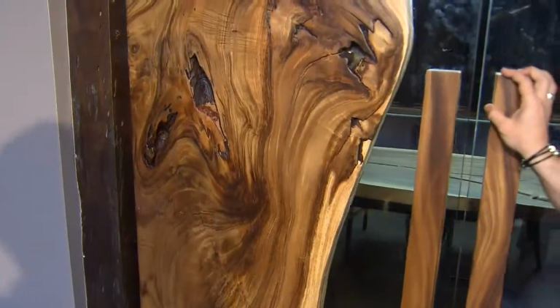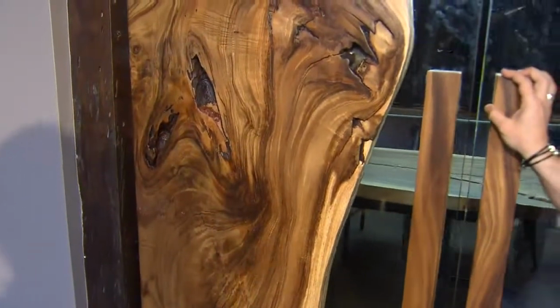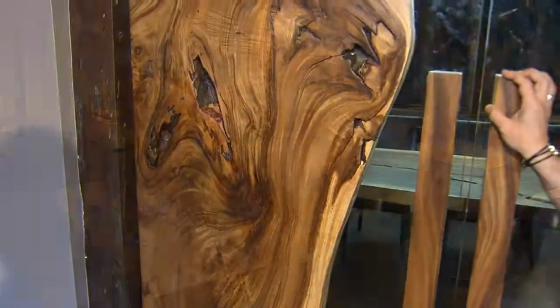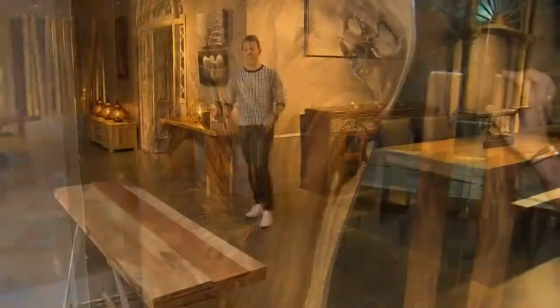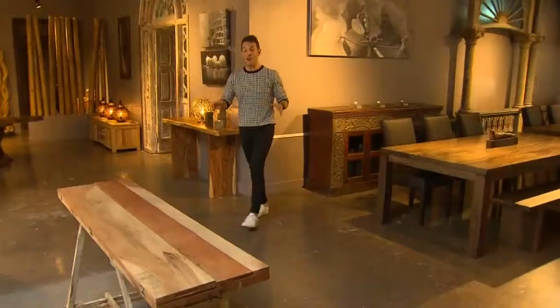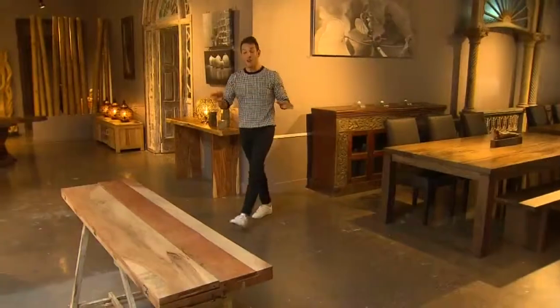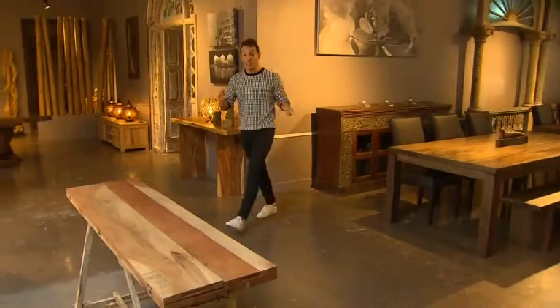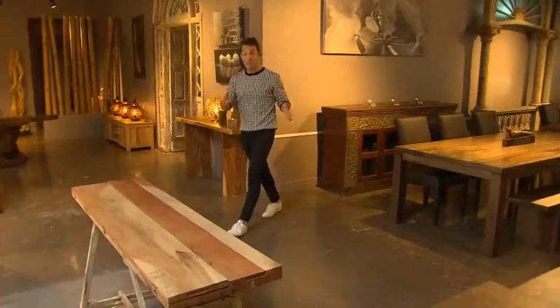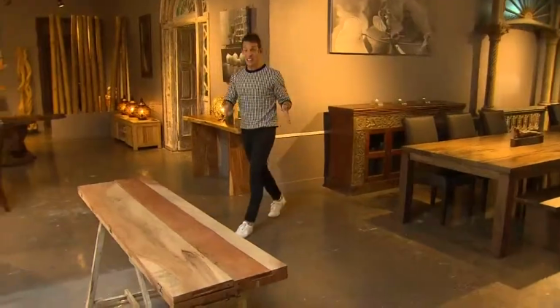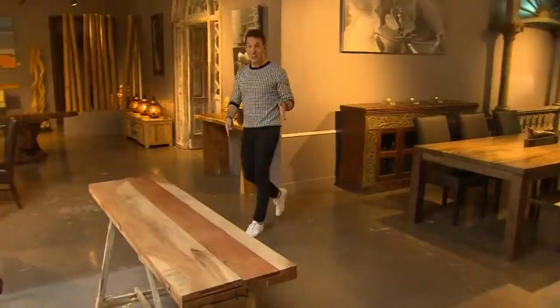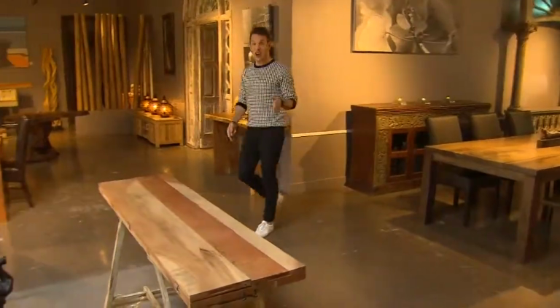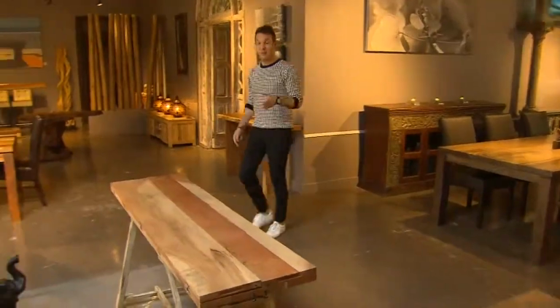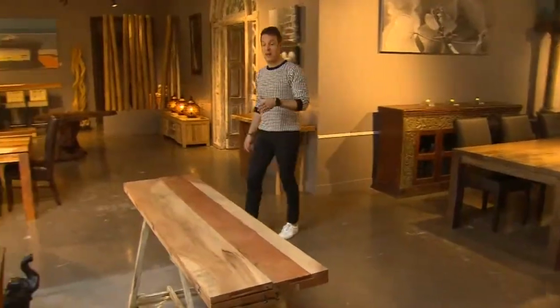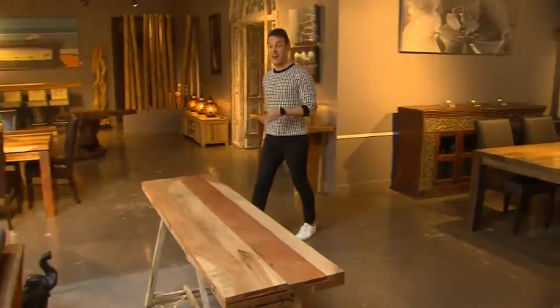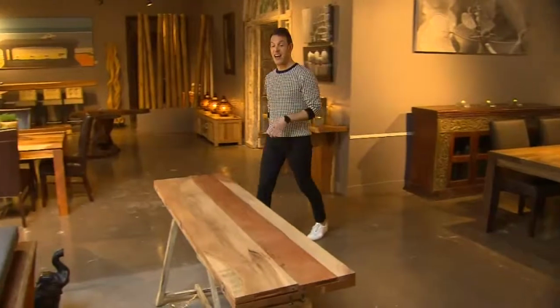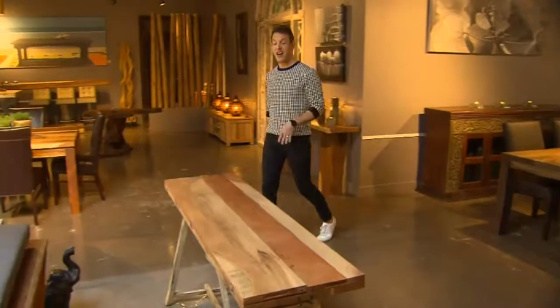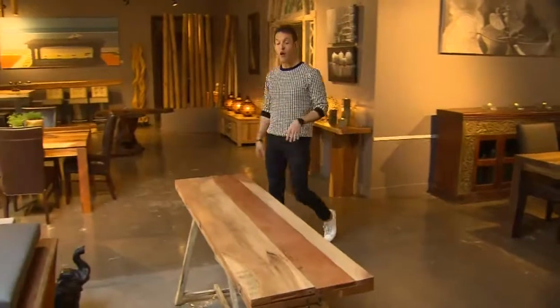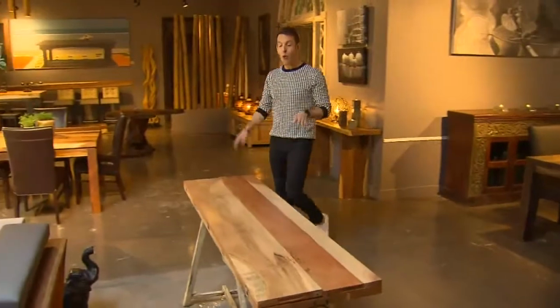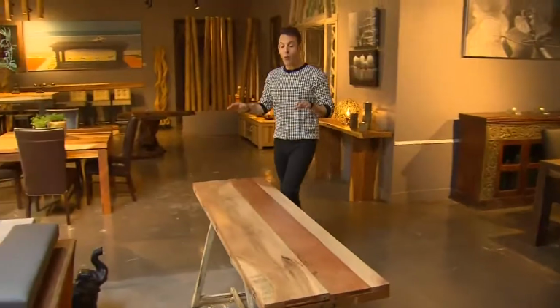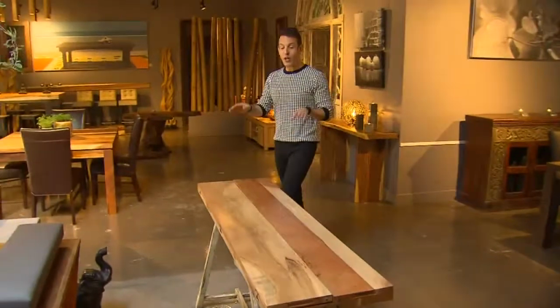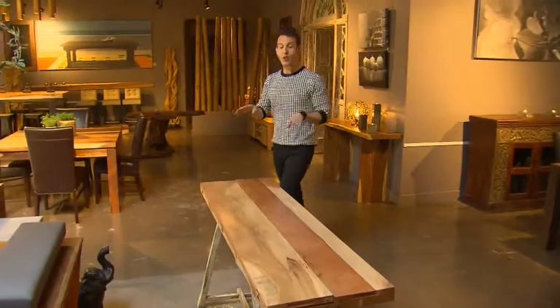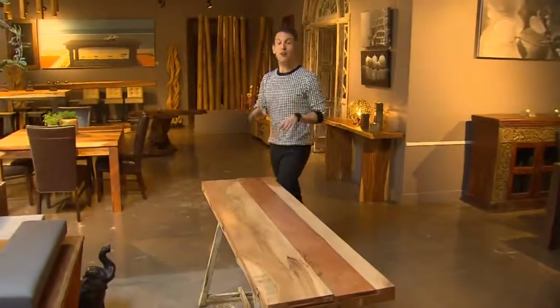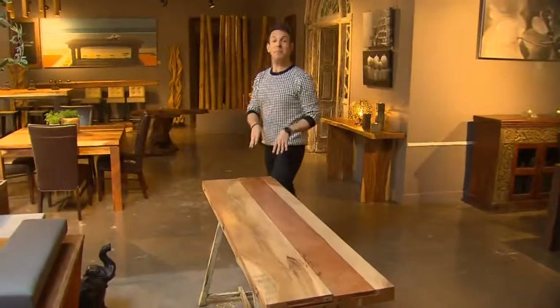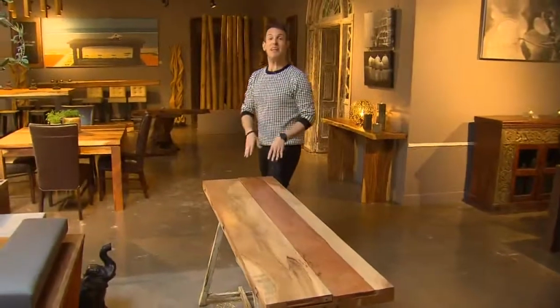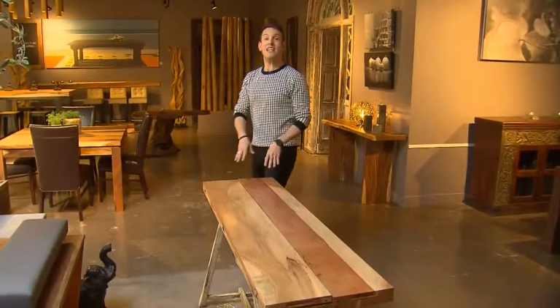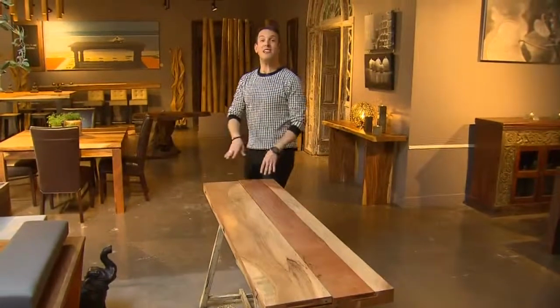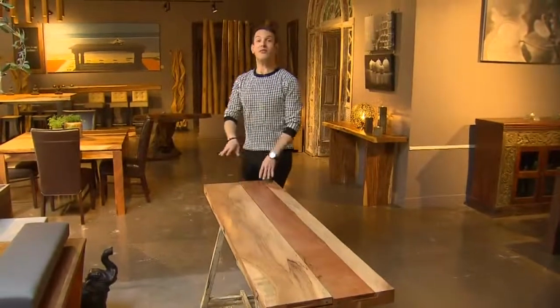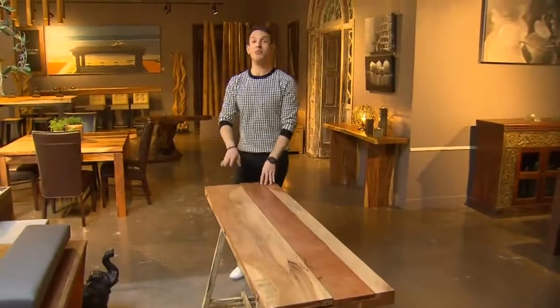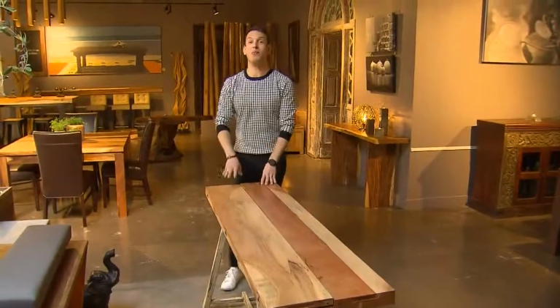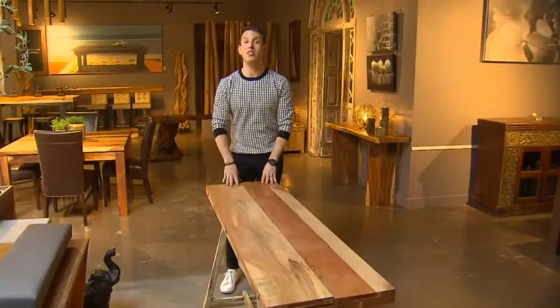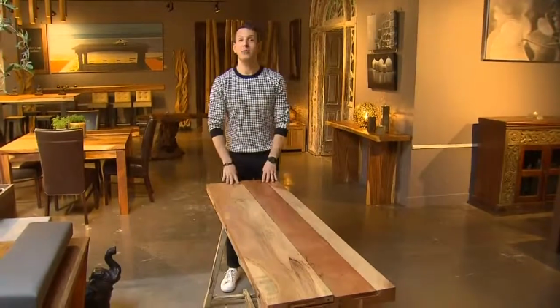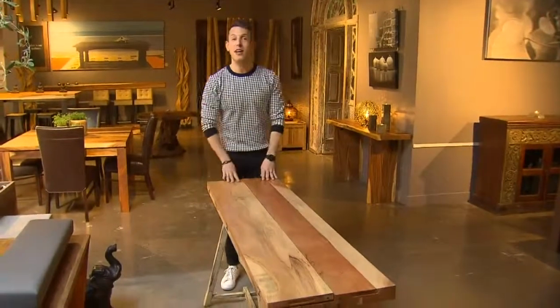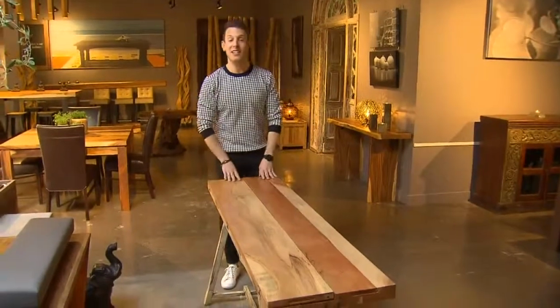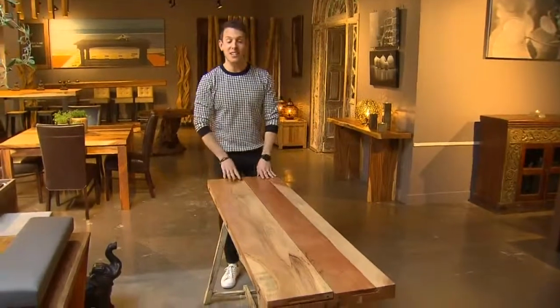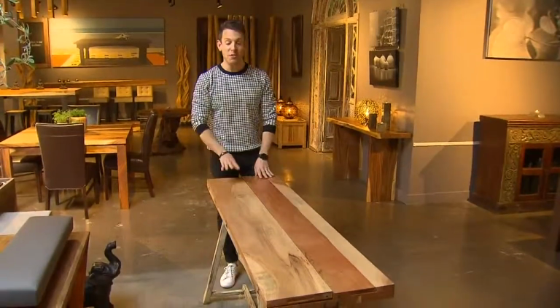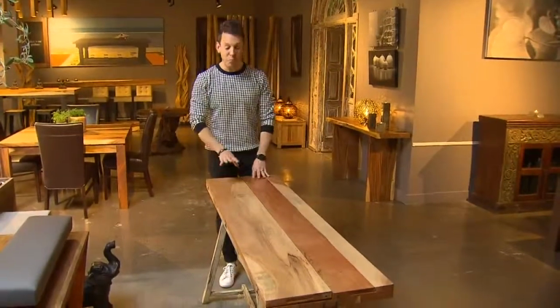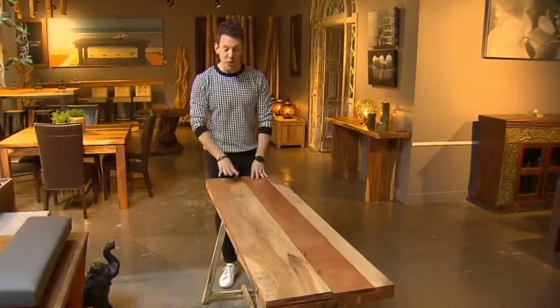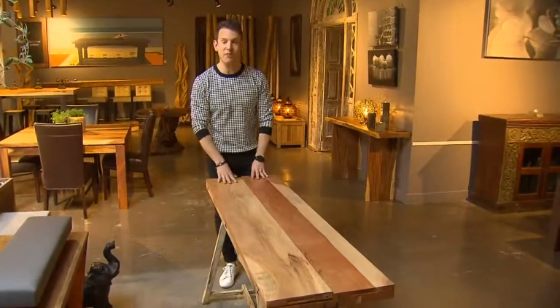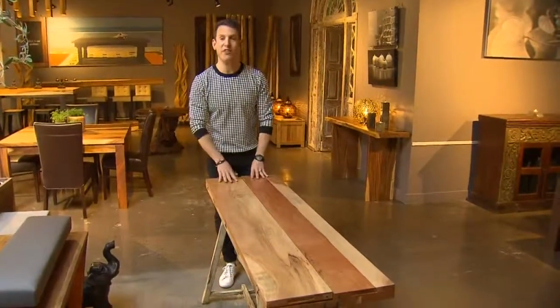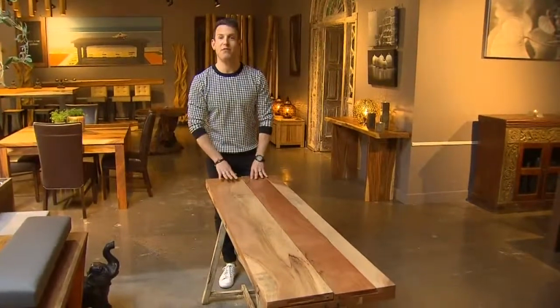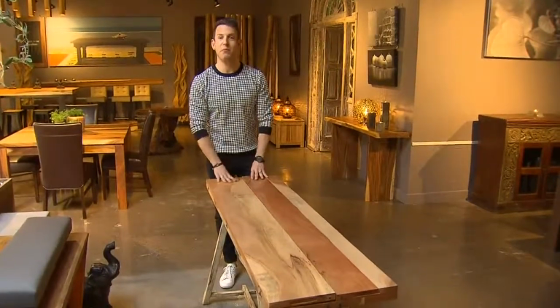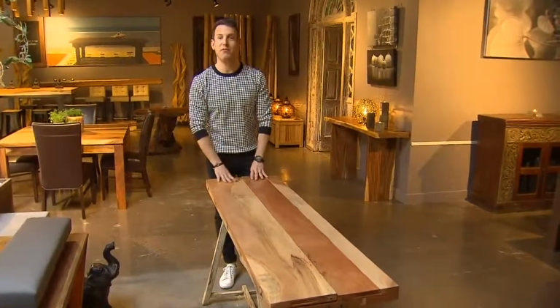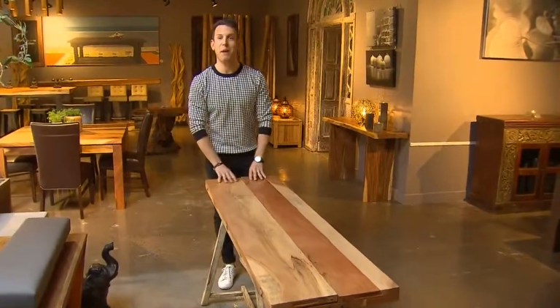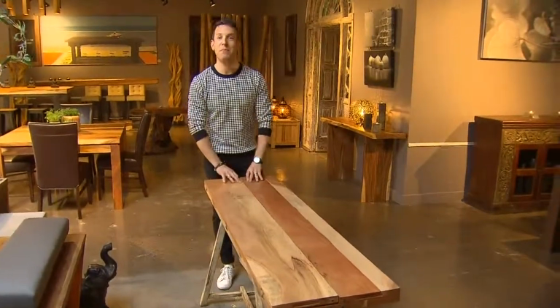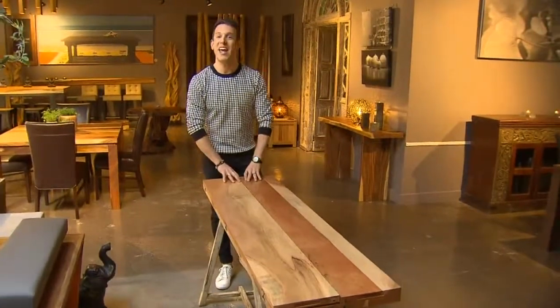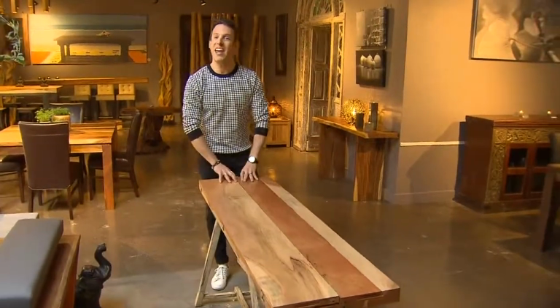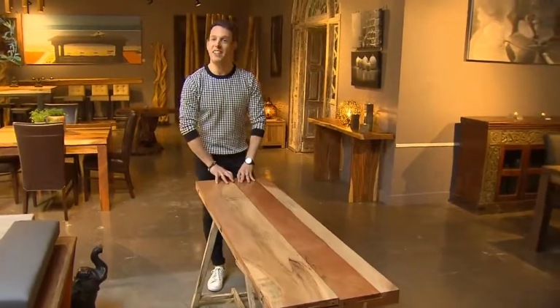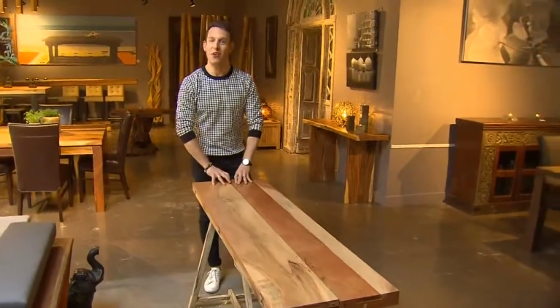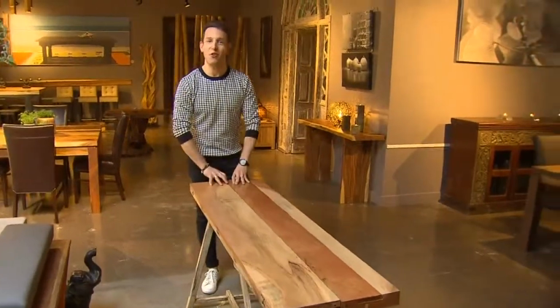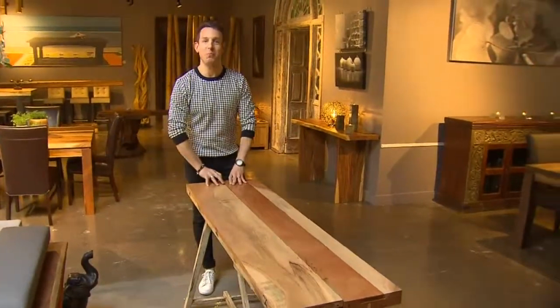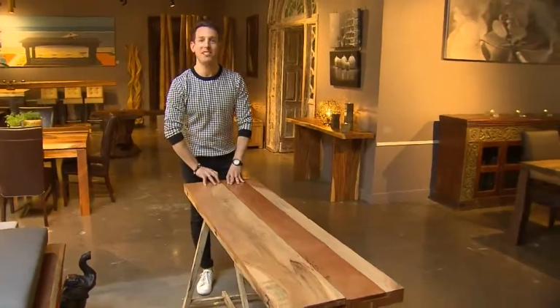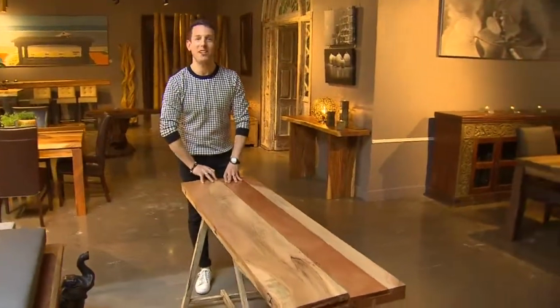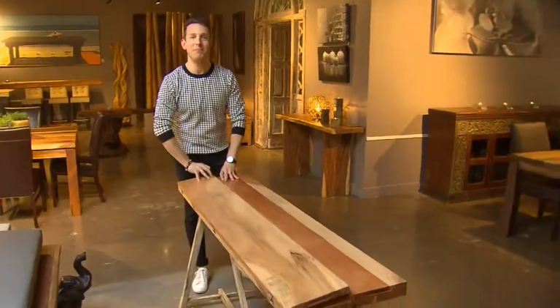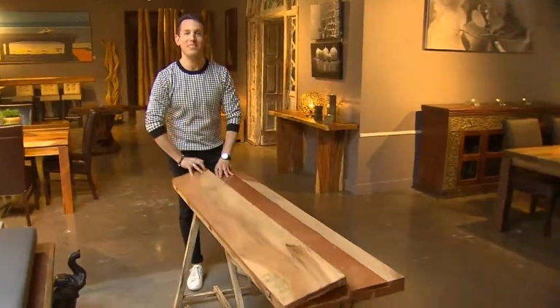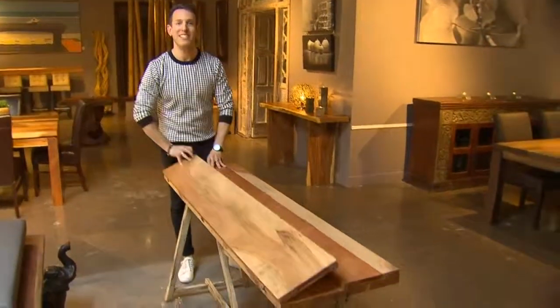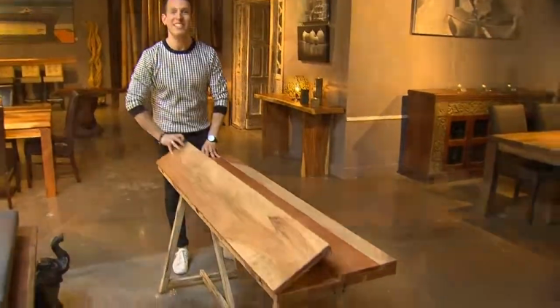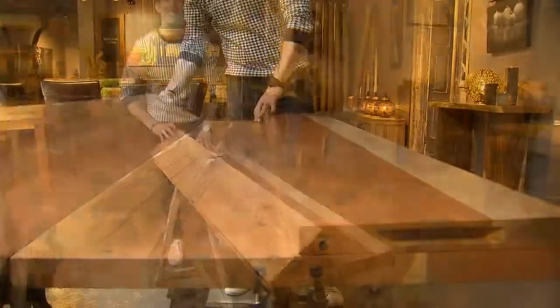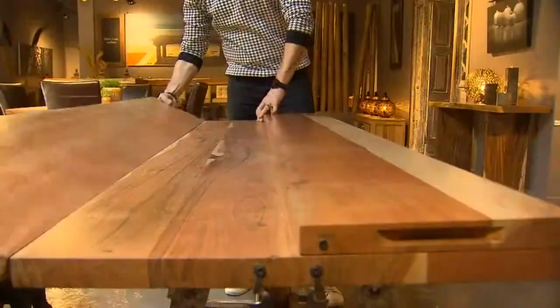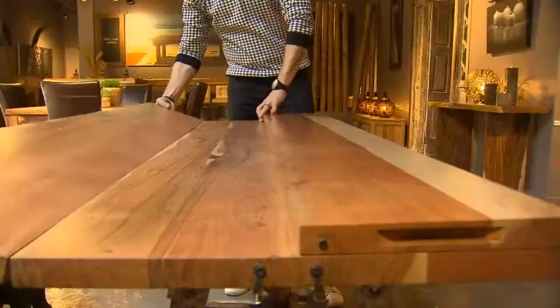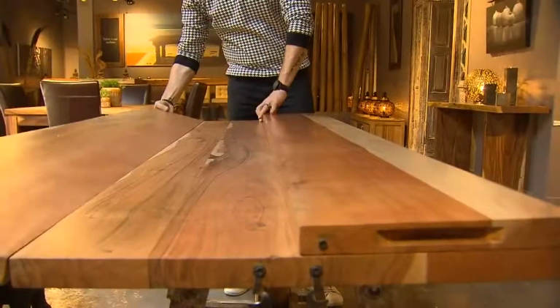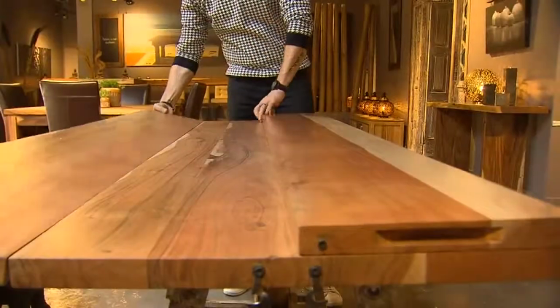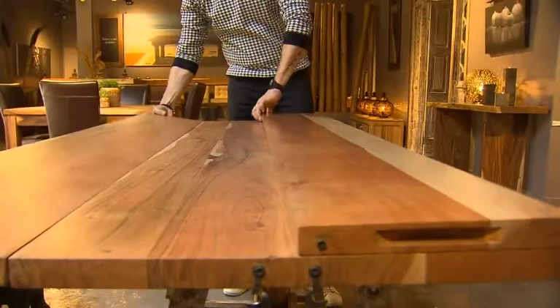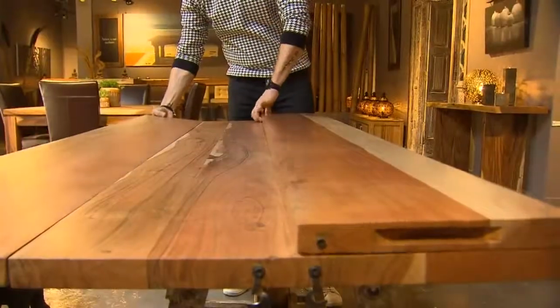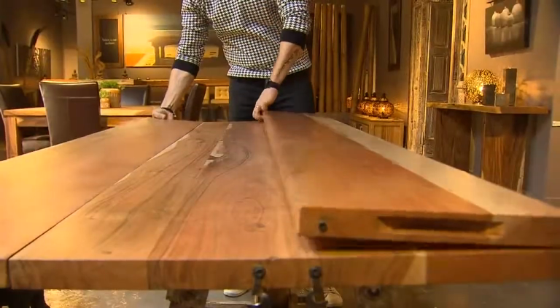This piece caught my eye. What a great piece for small spaces — perfect for prep and then opens up to seat eight comfortably.